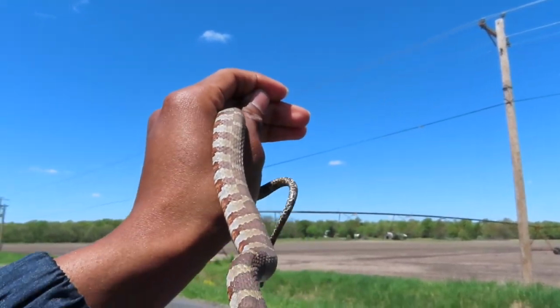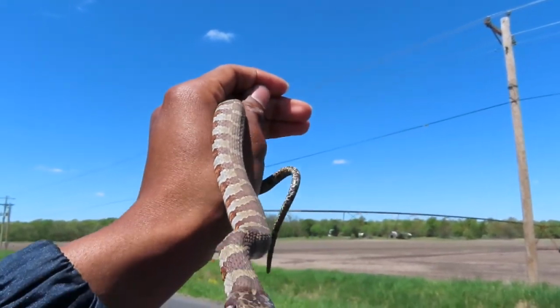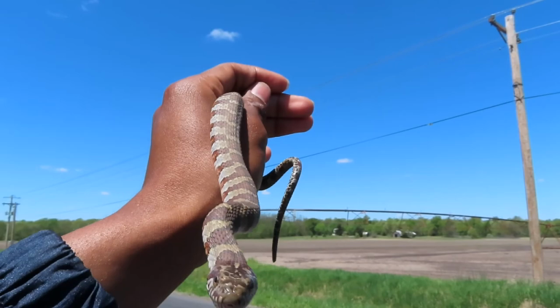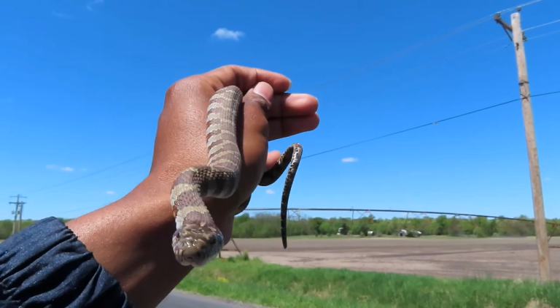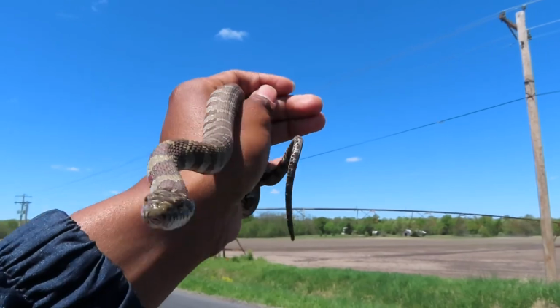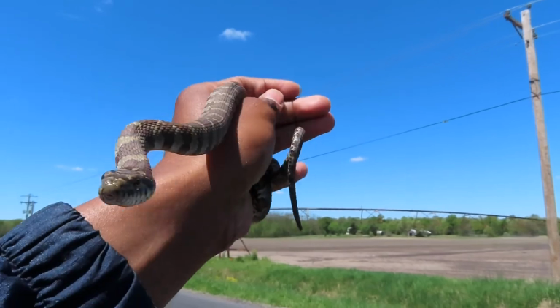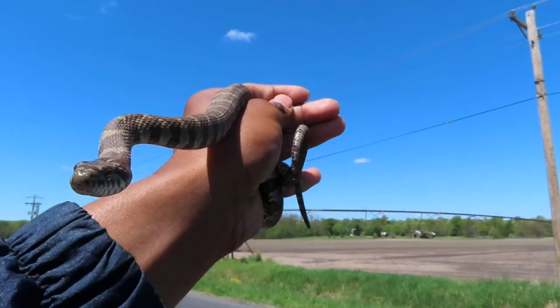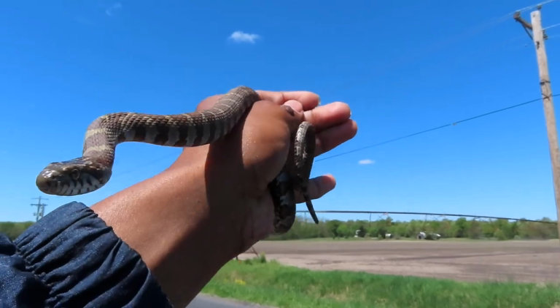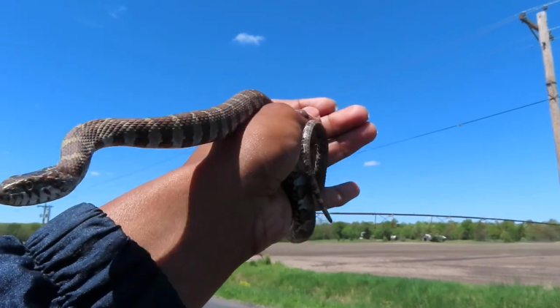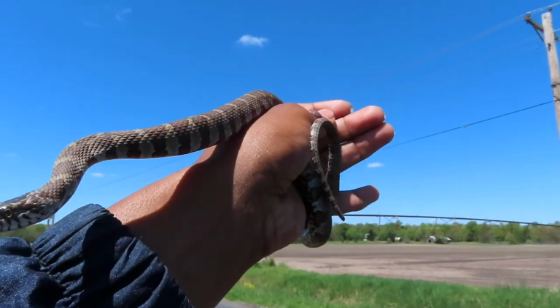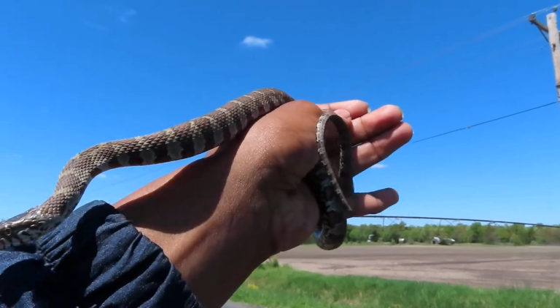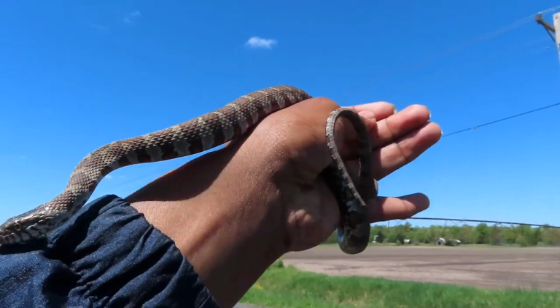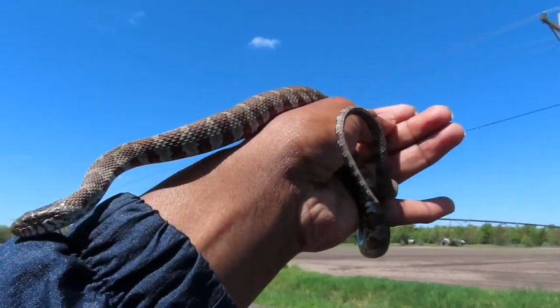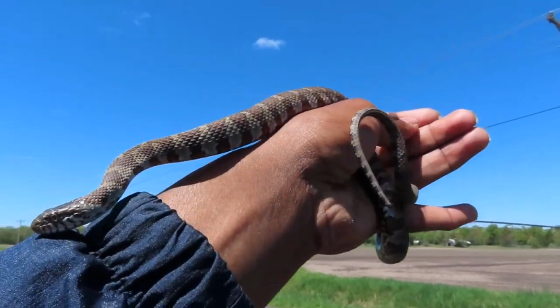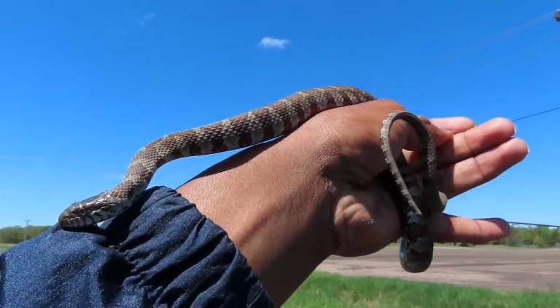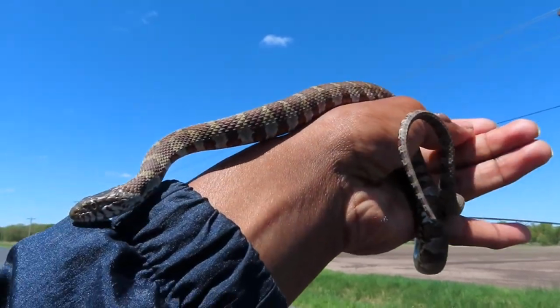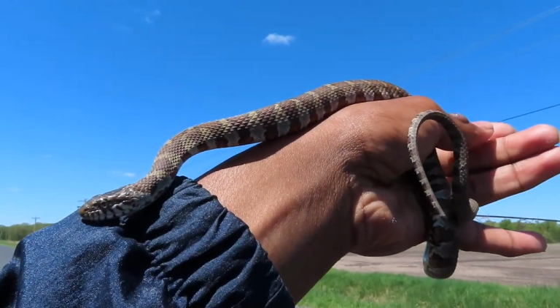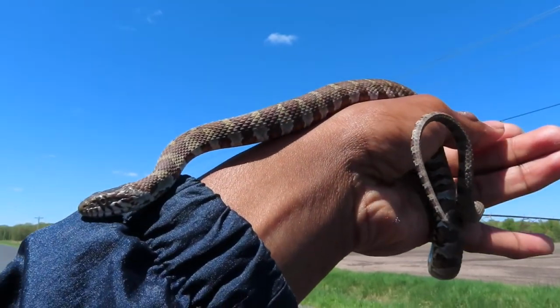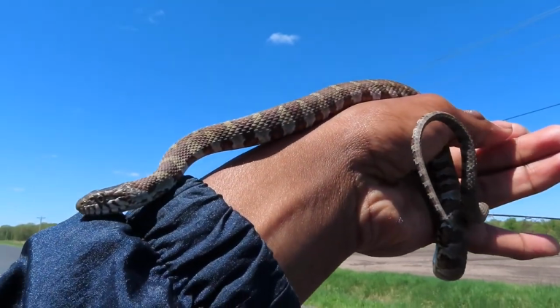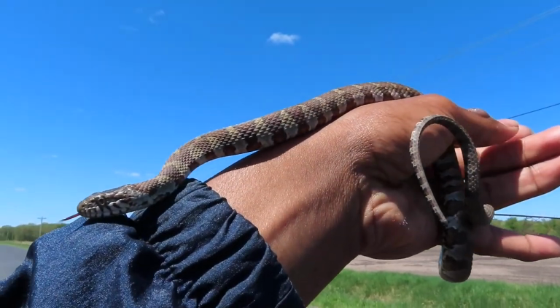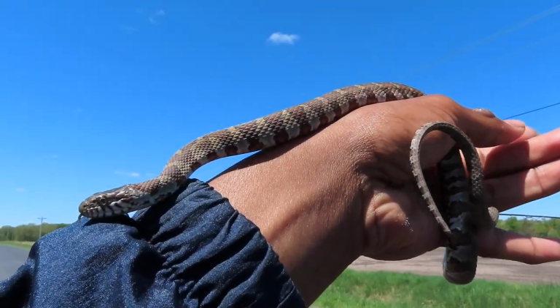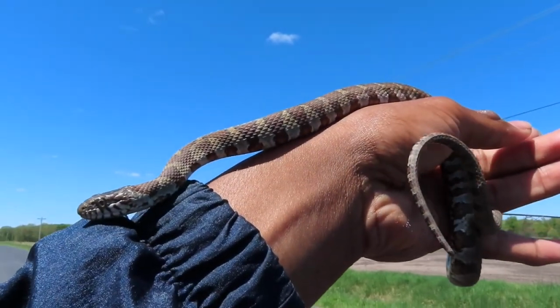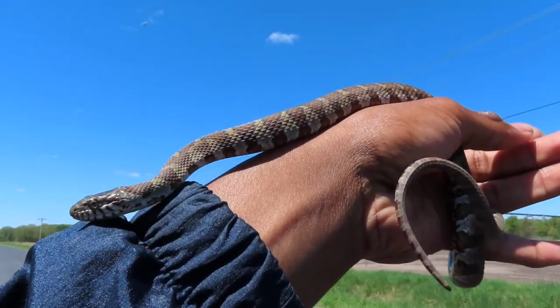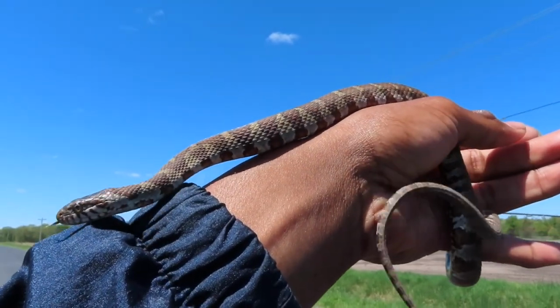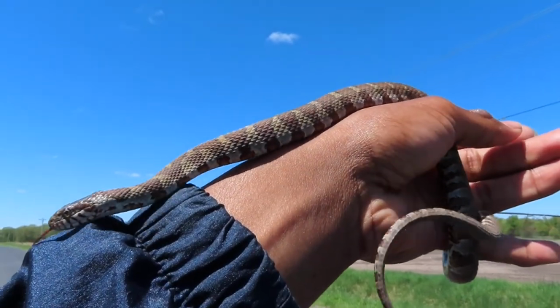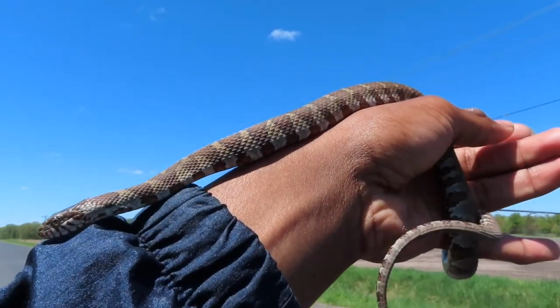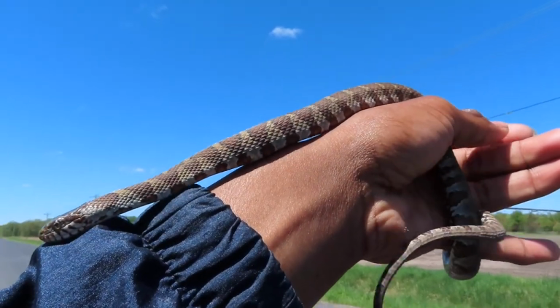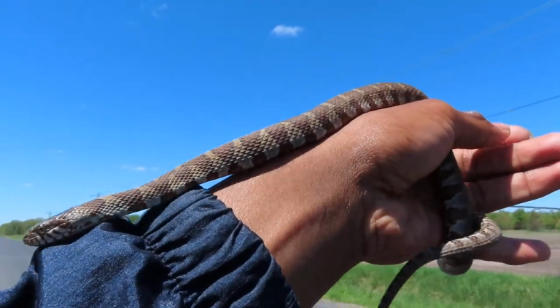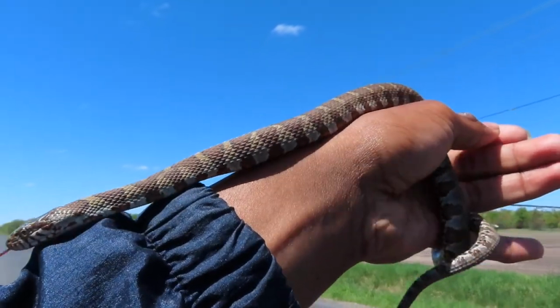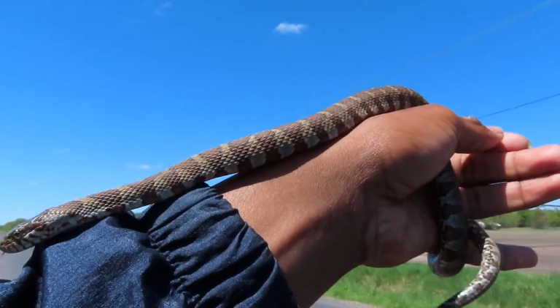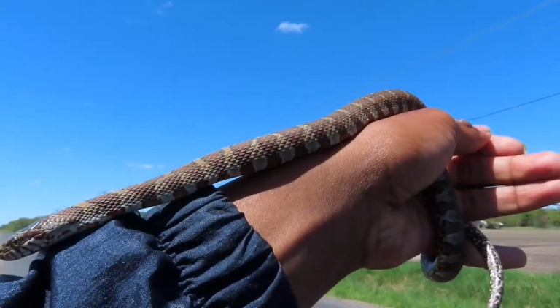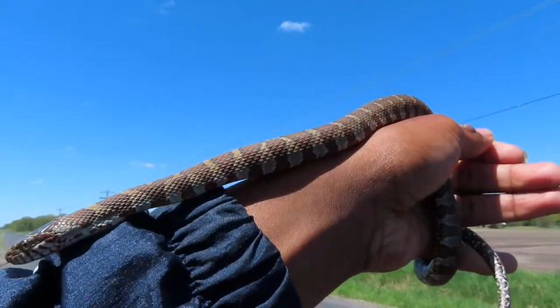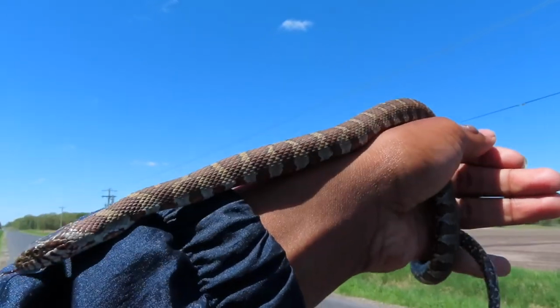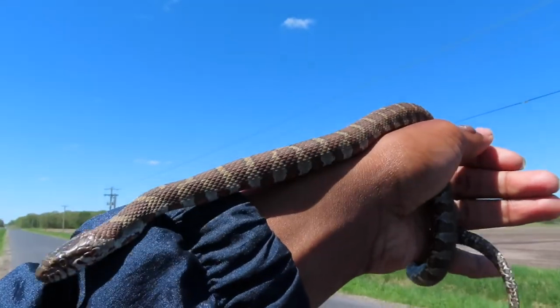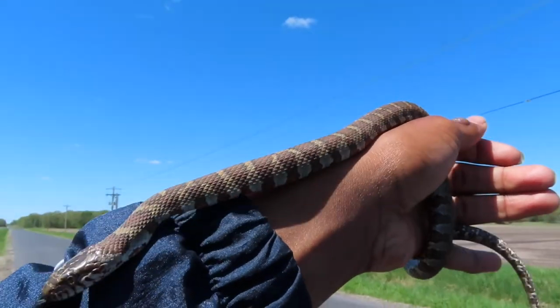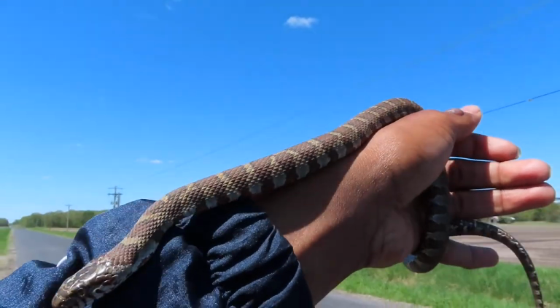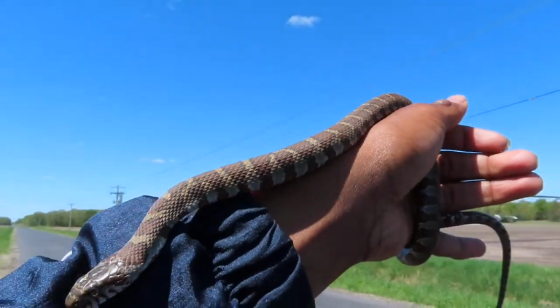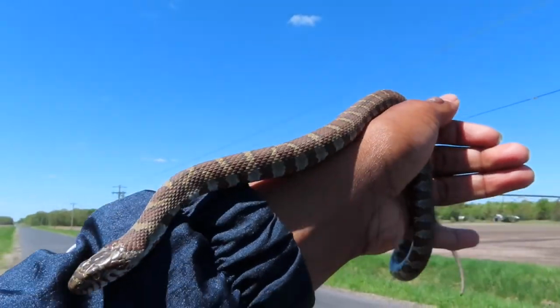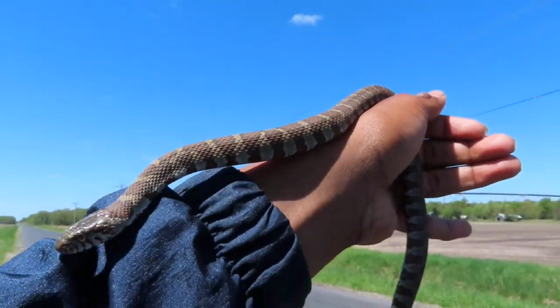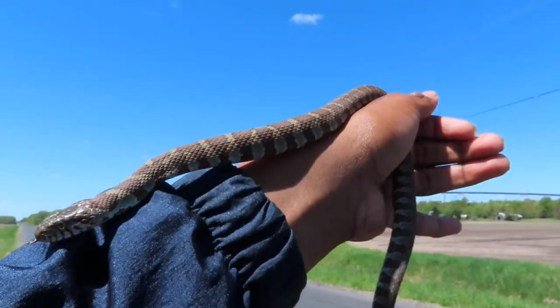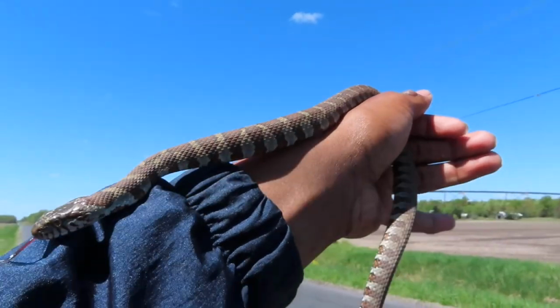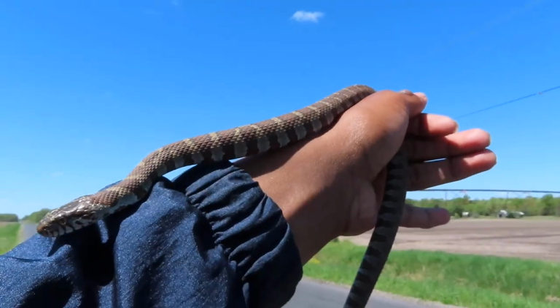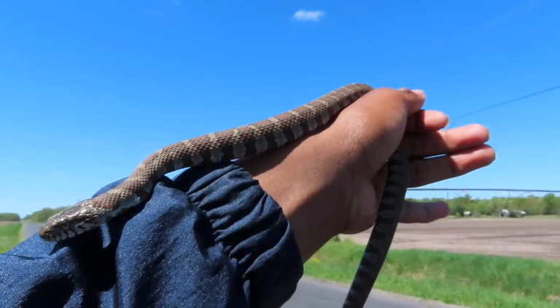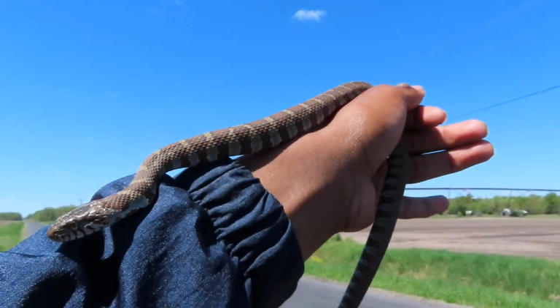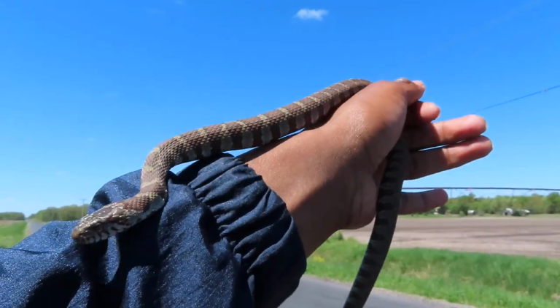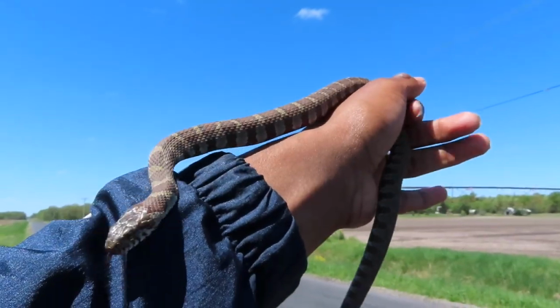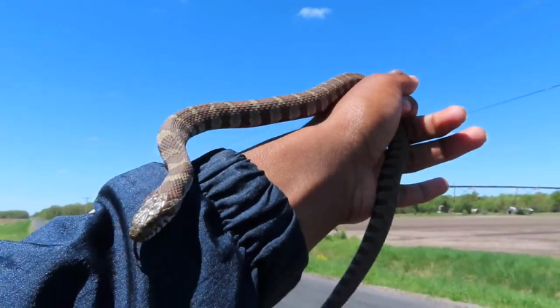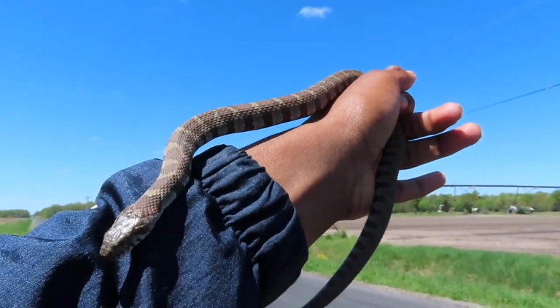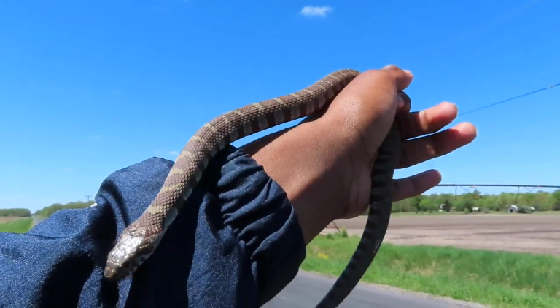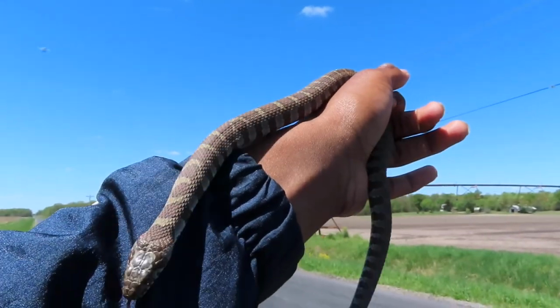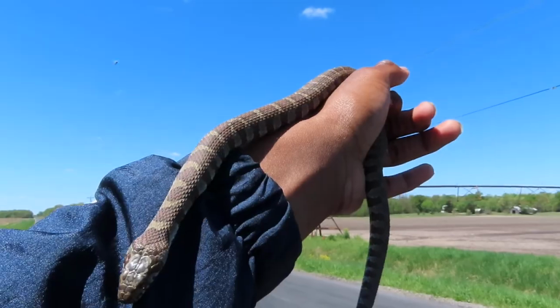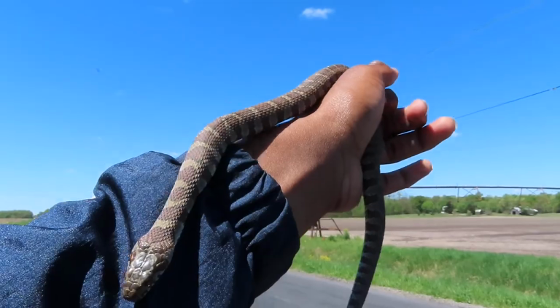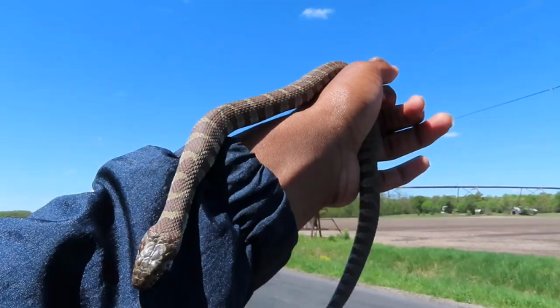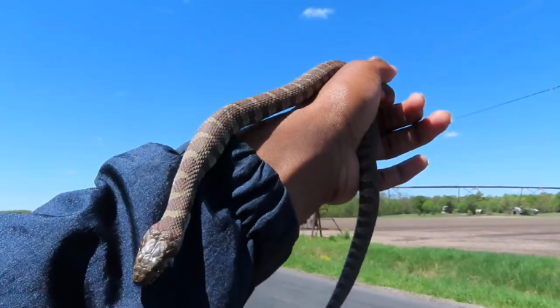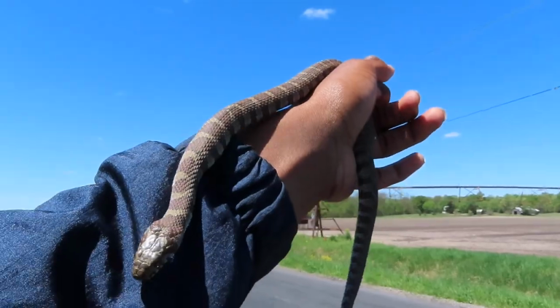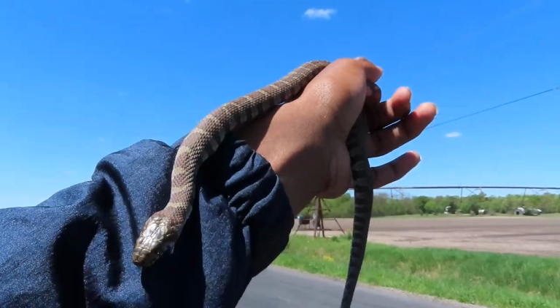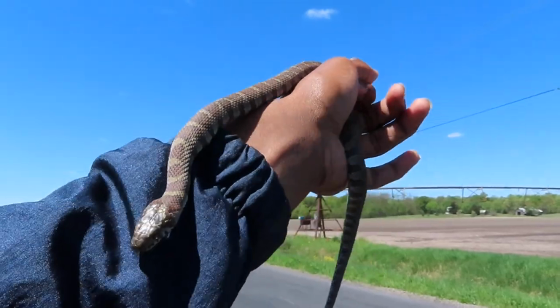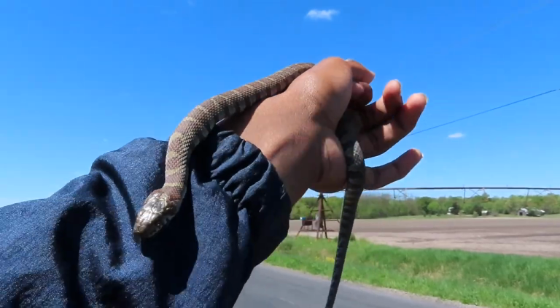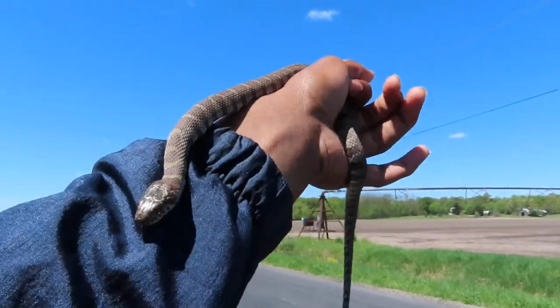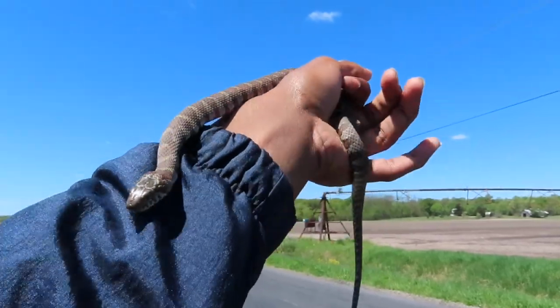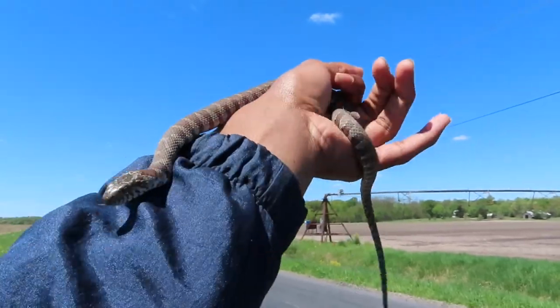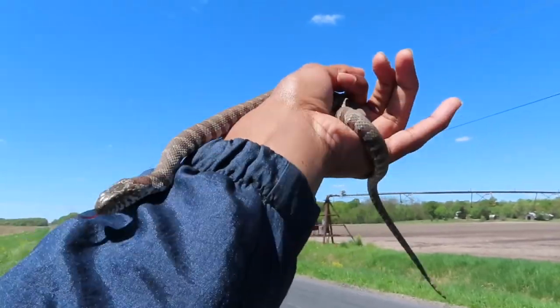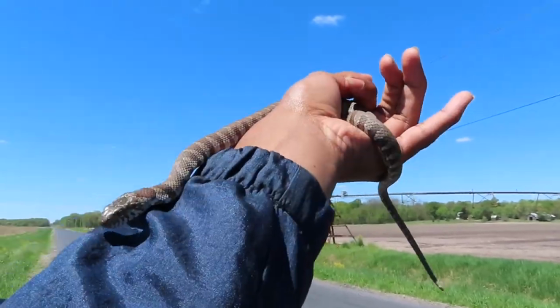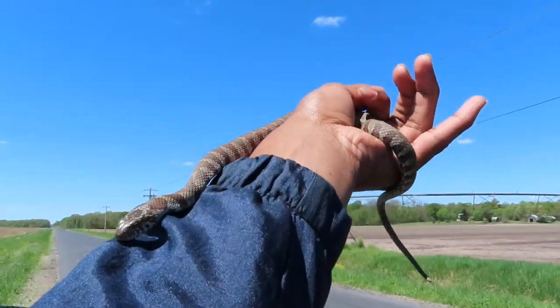Saying hello to the camera. Real nice demeanor — I'm going to put this guy back and keep going at it.